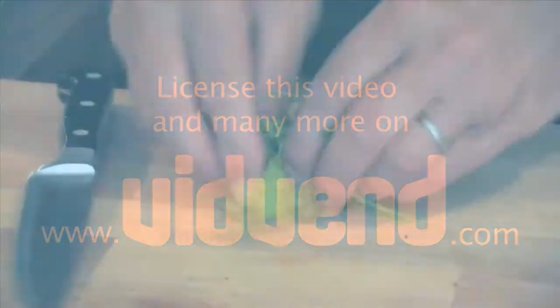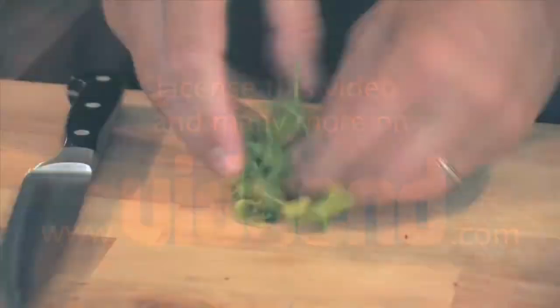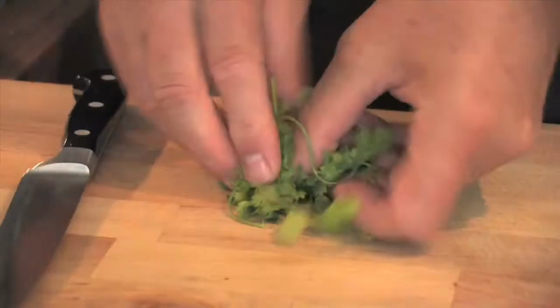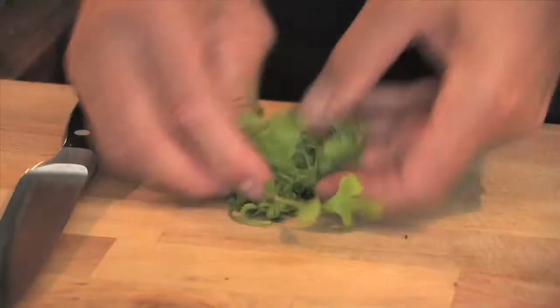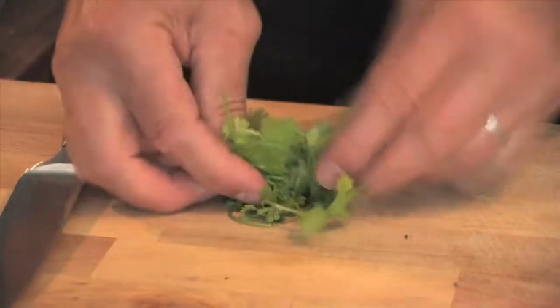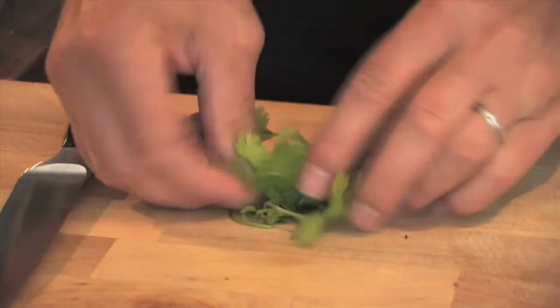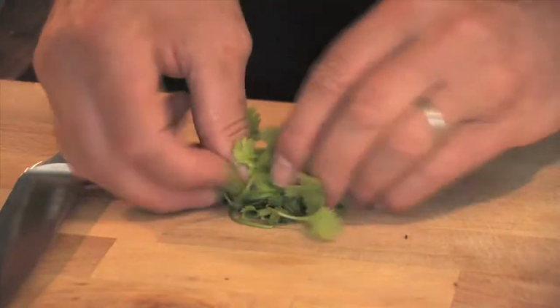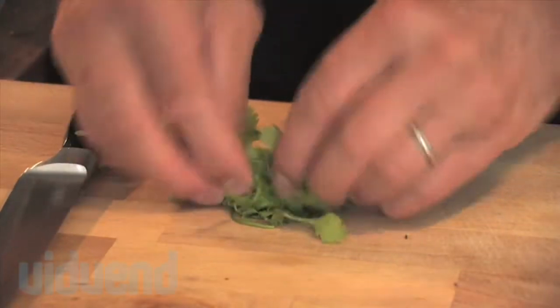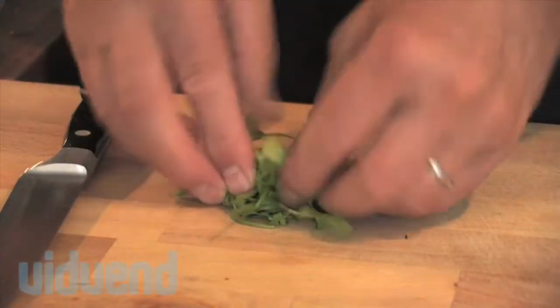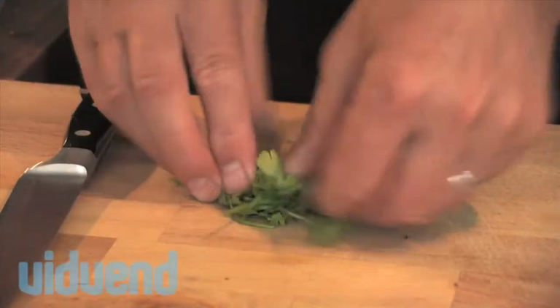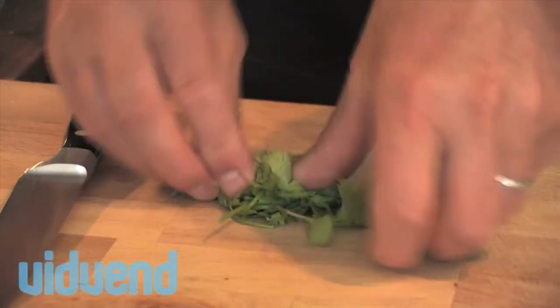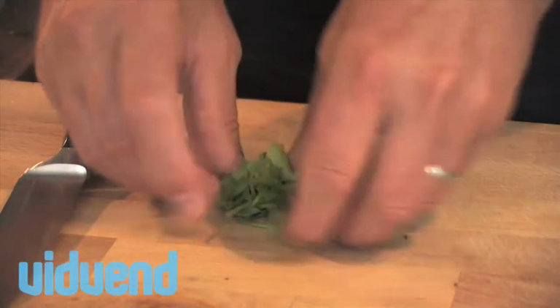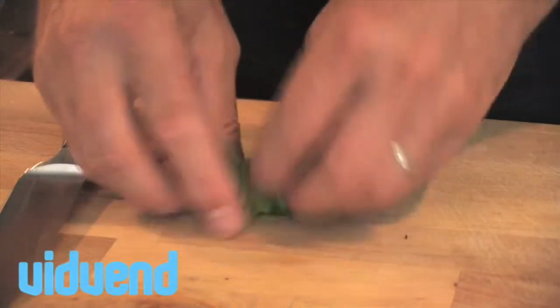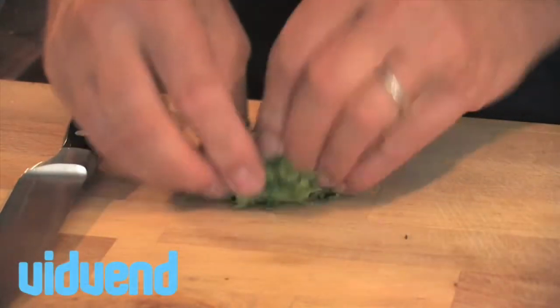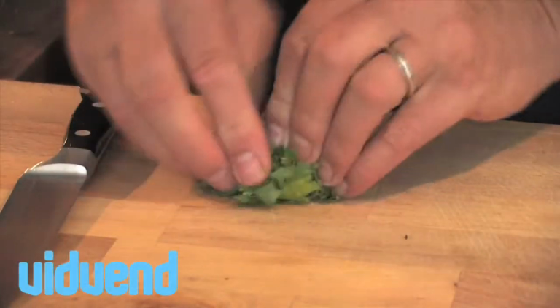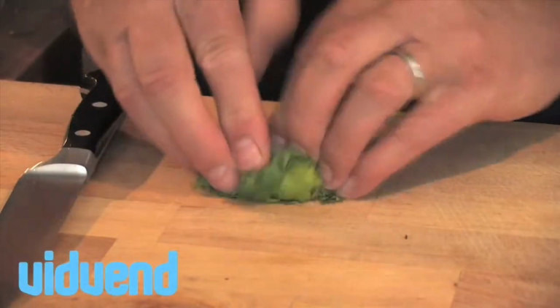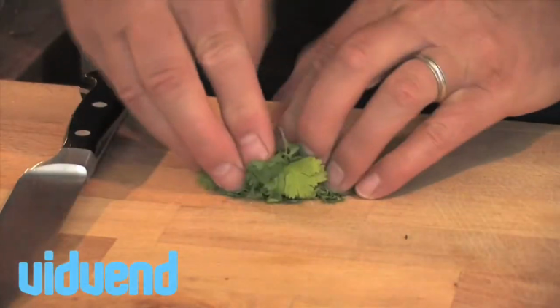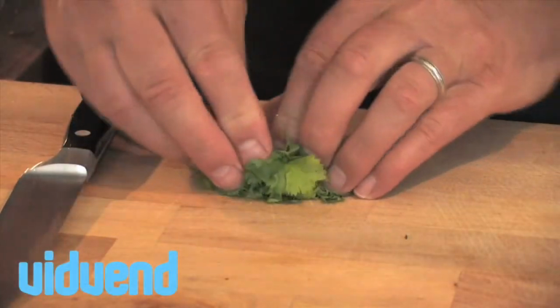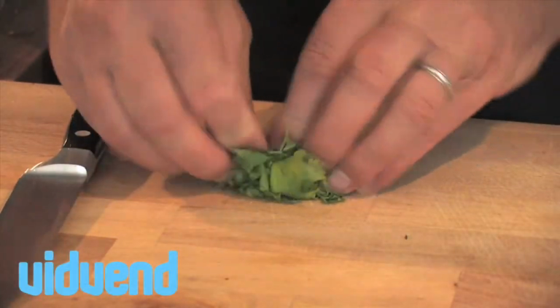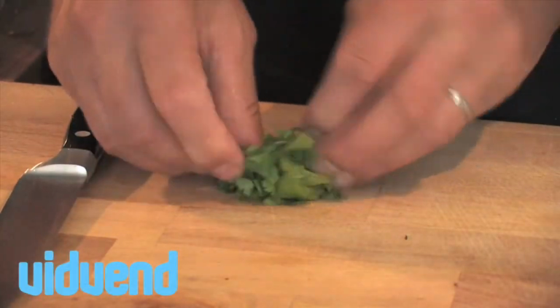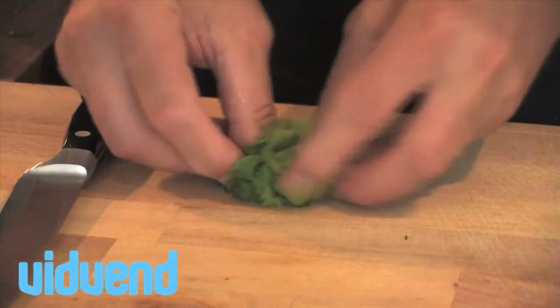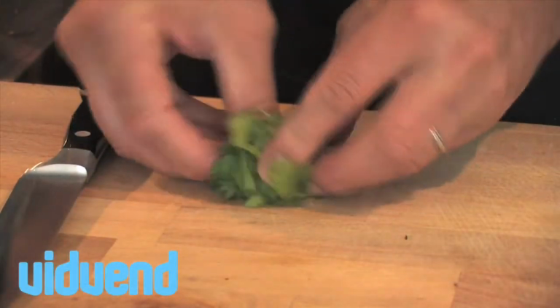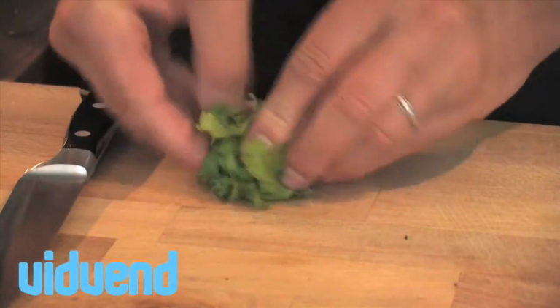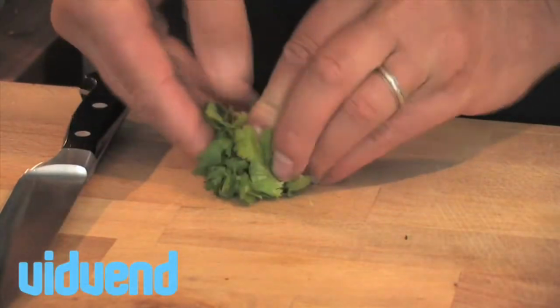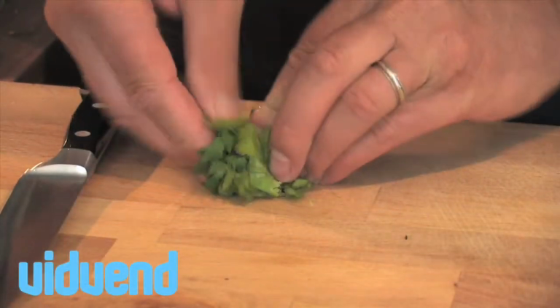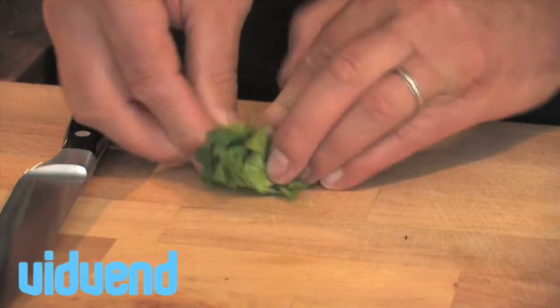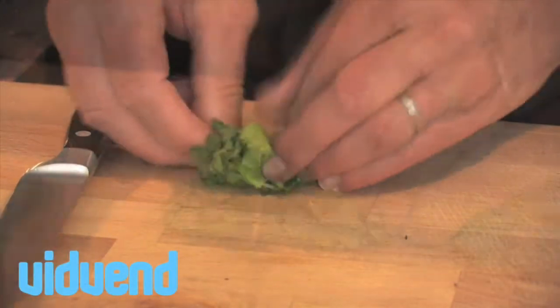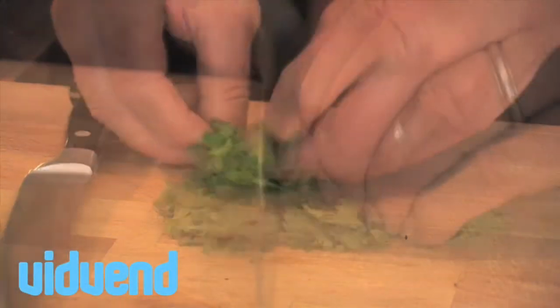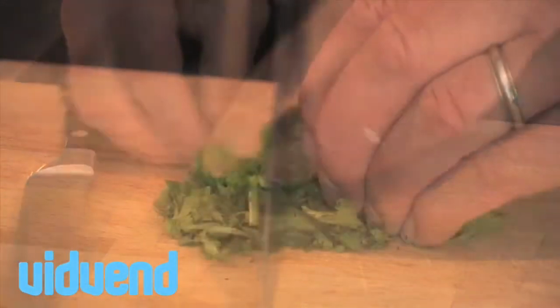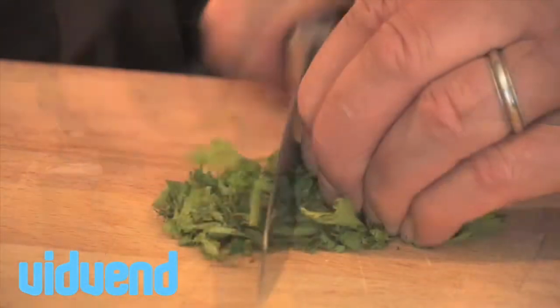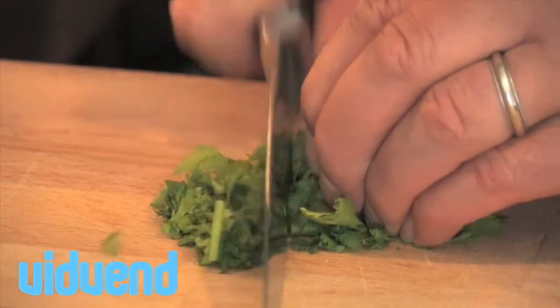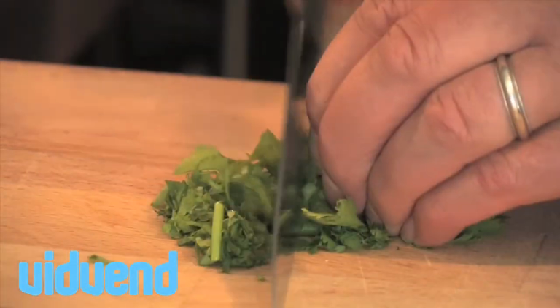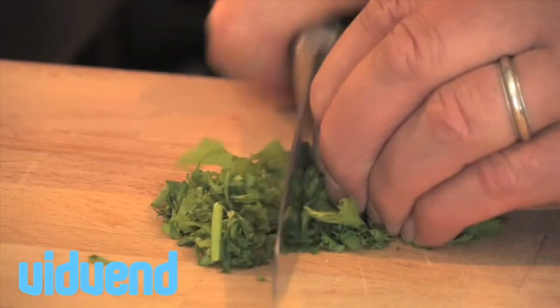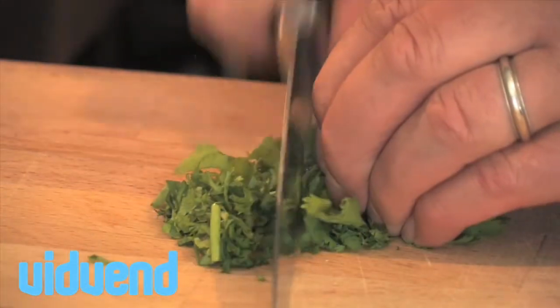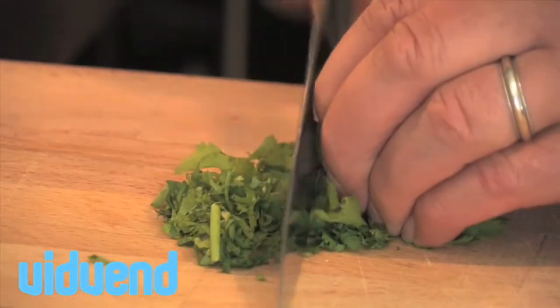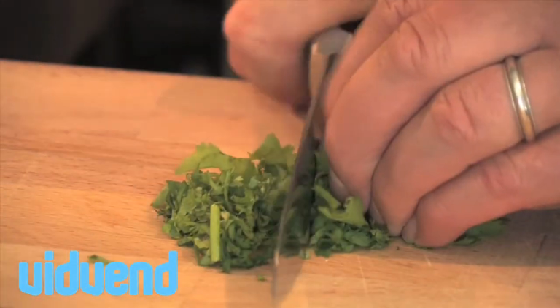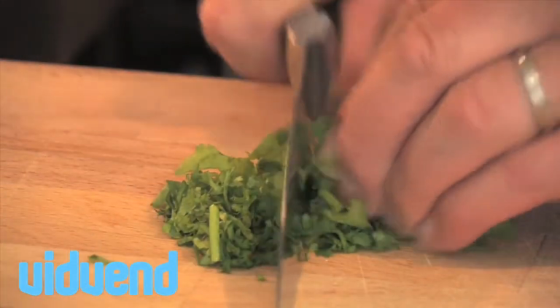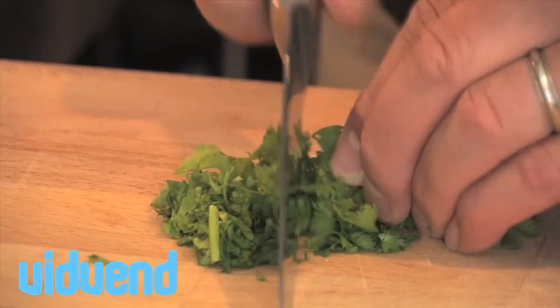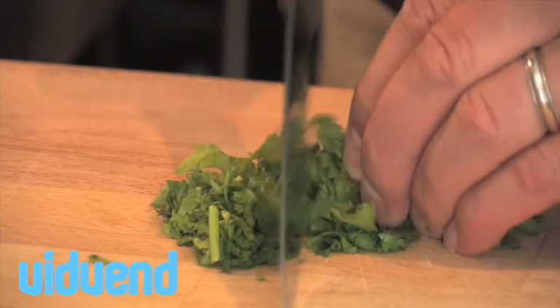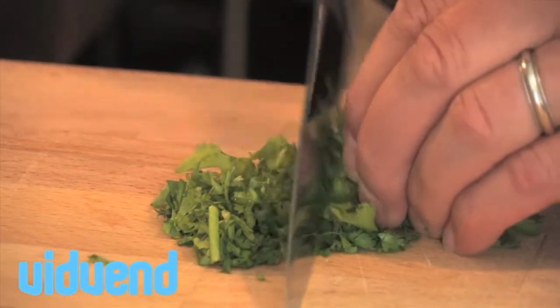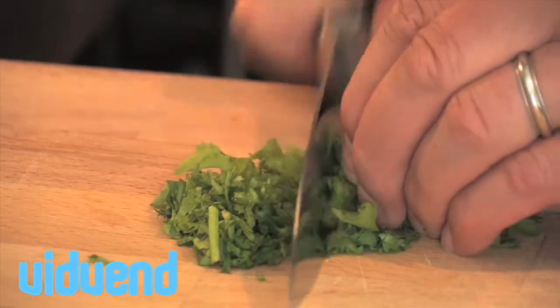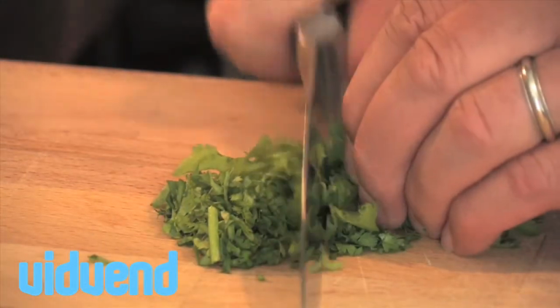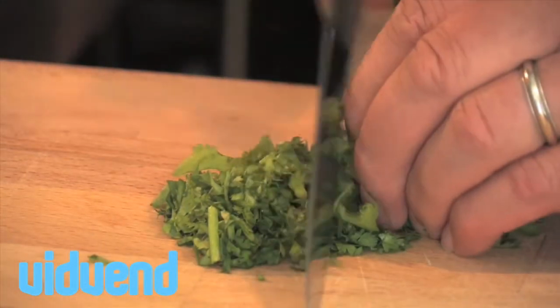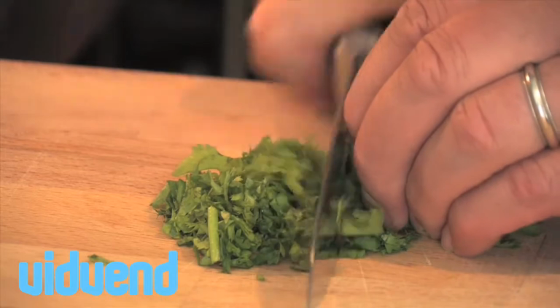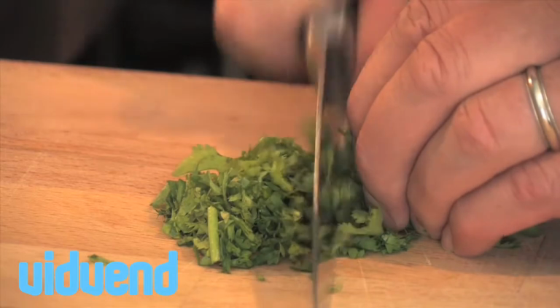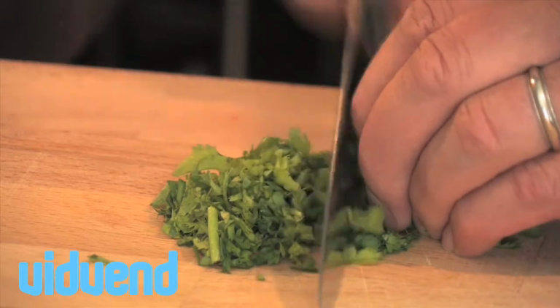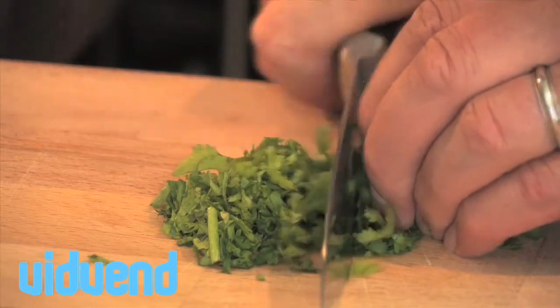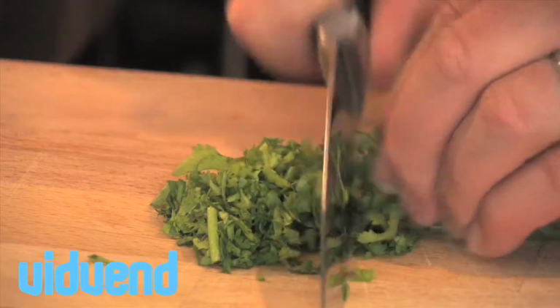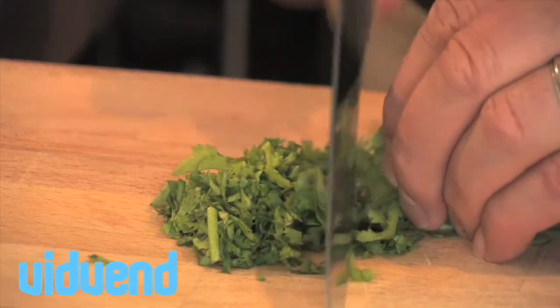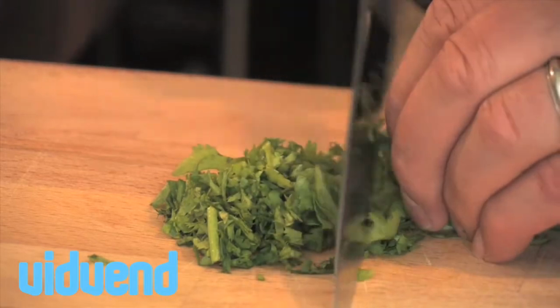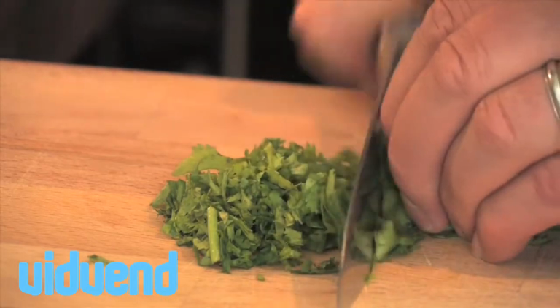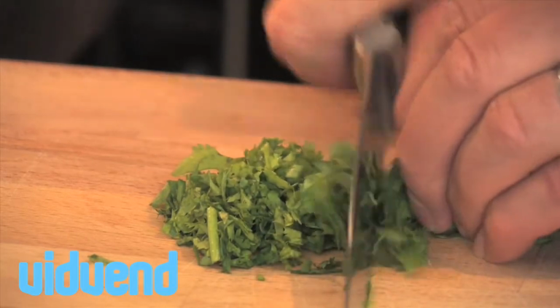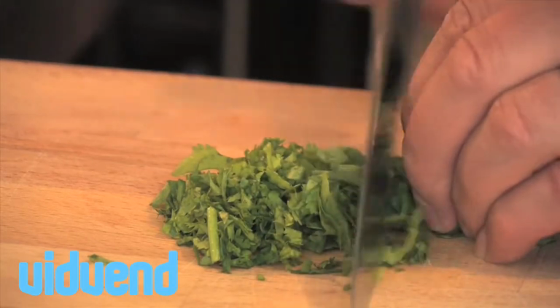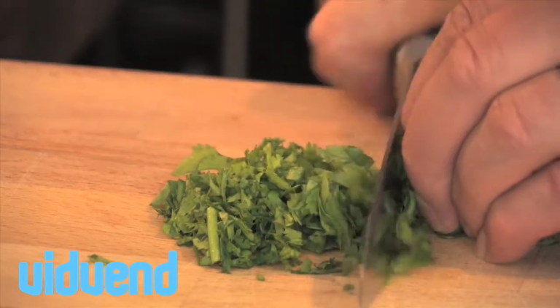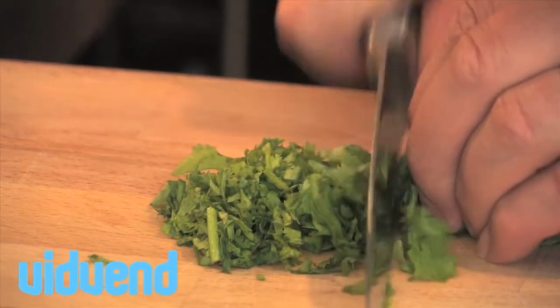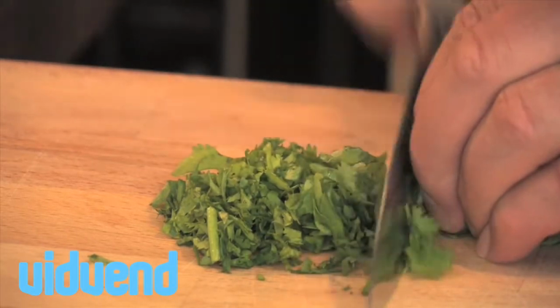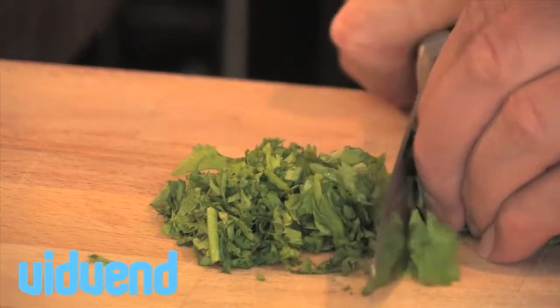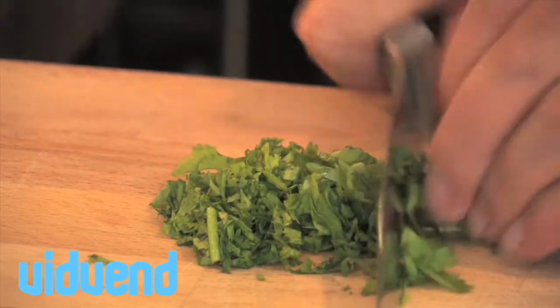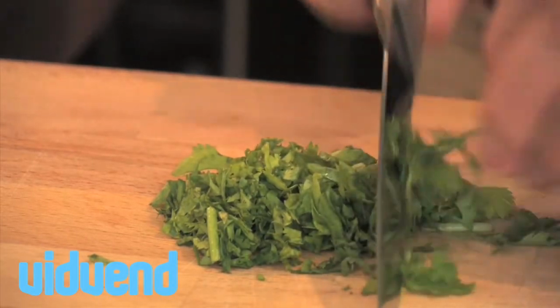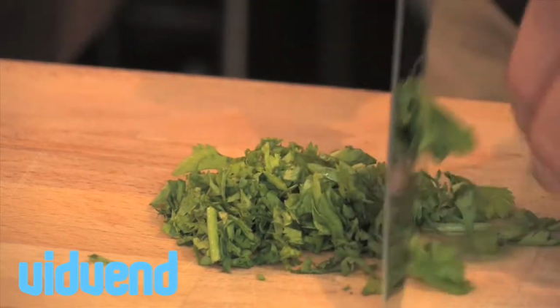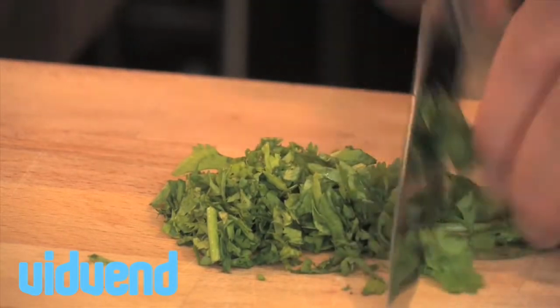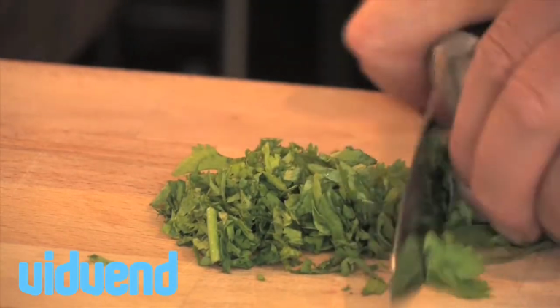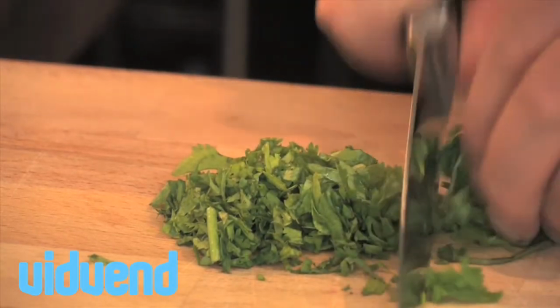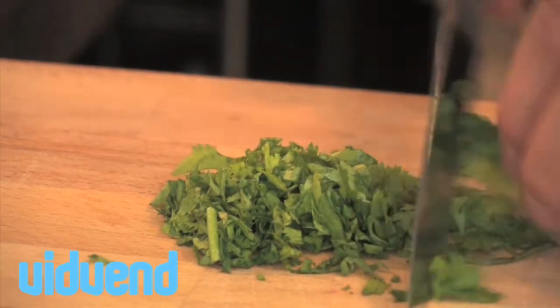I'm going to show you quite an unusual little dressing now that uses avocado as the main ingredient. It's a pureed dressing but it works really well with a variety of salads.